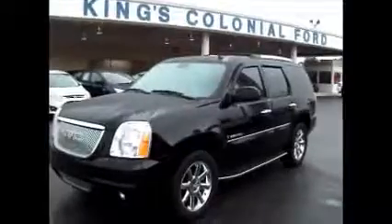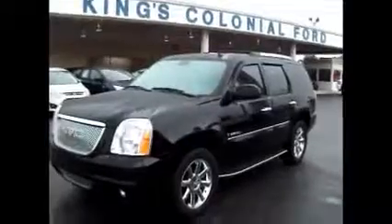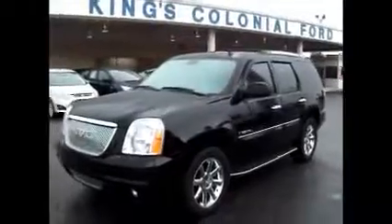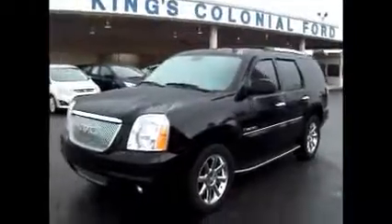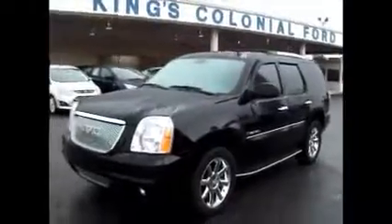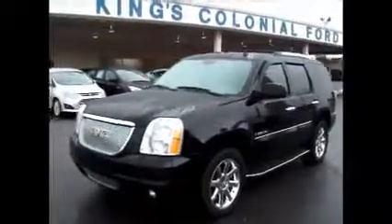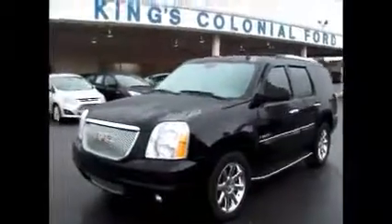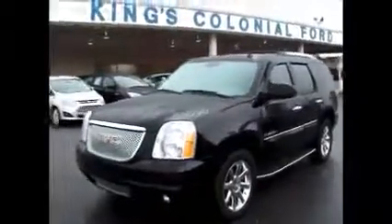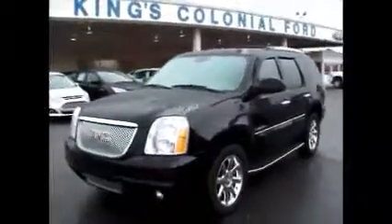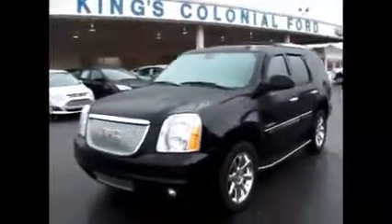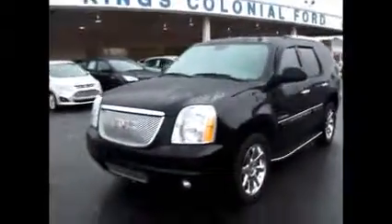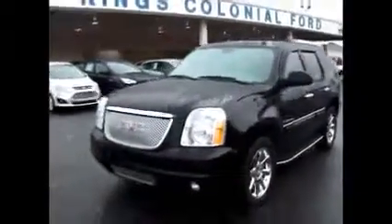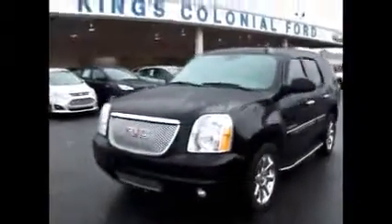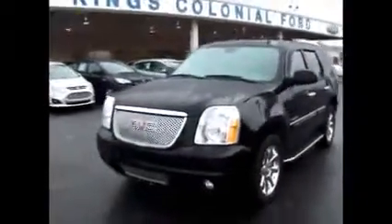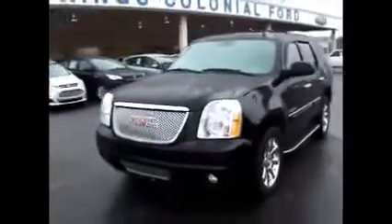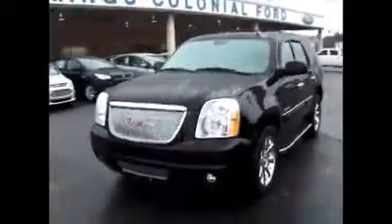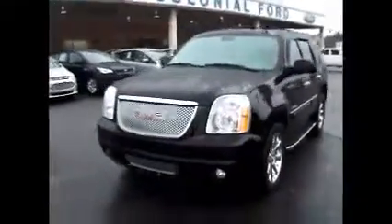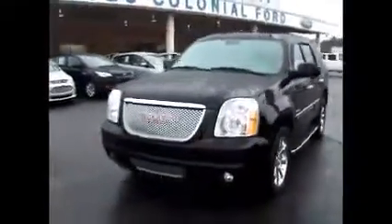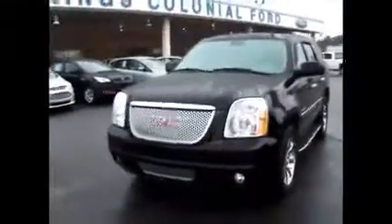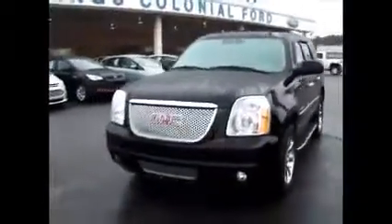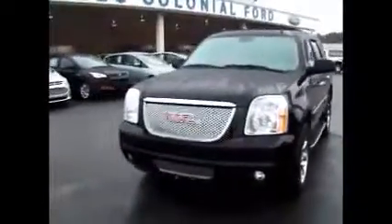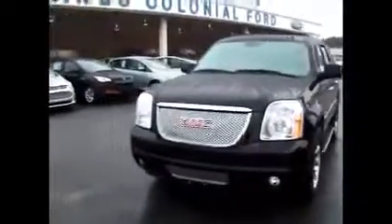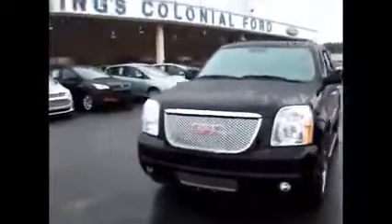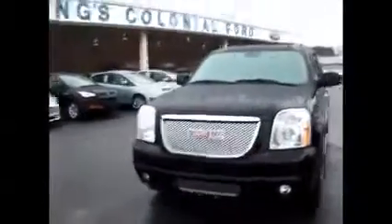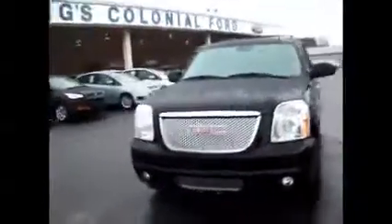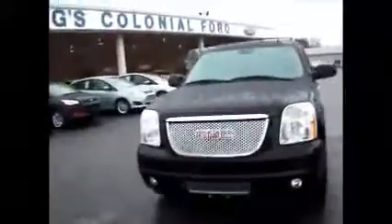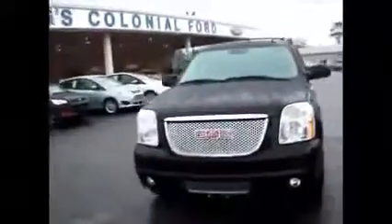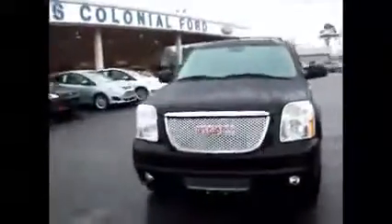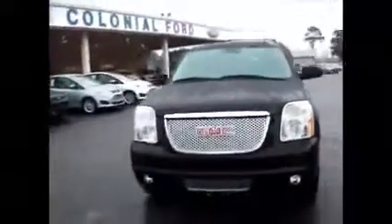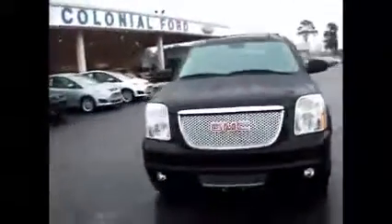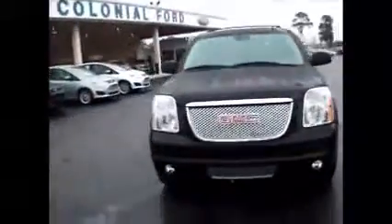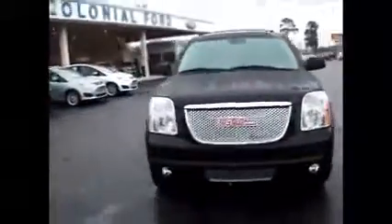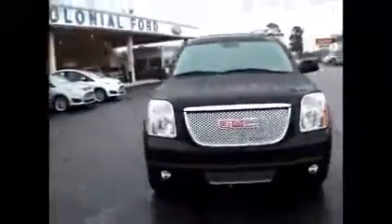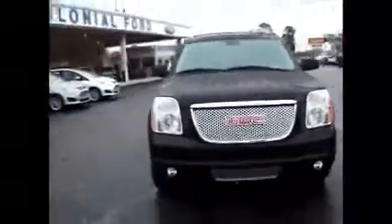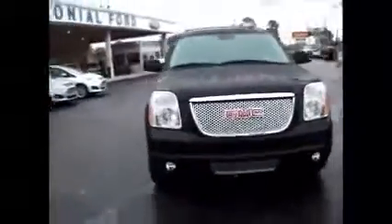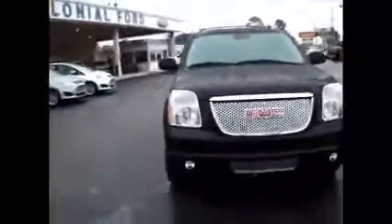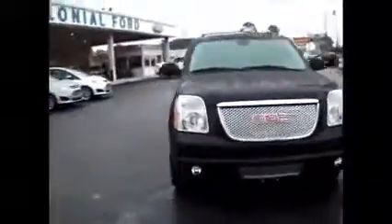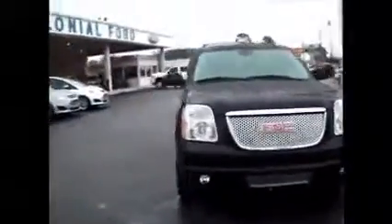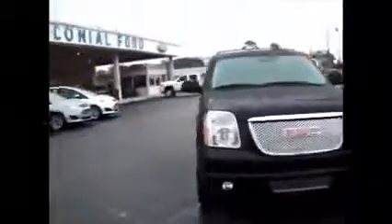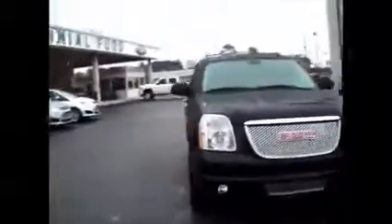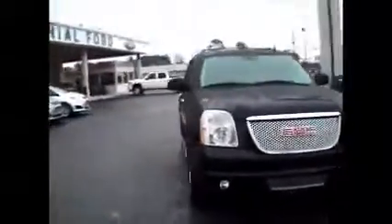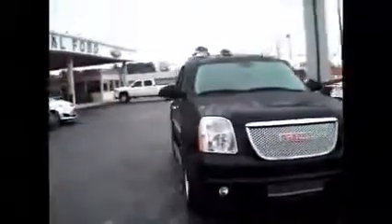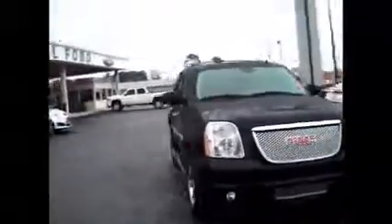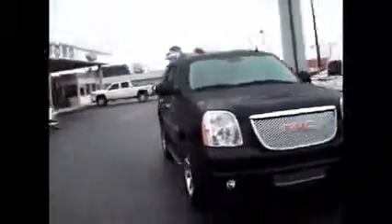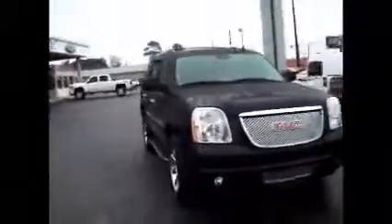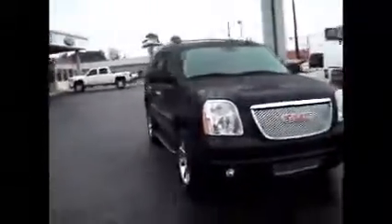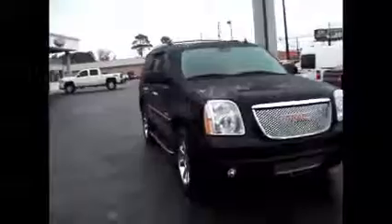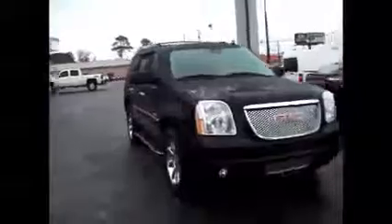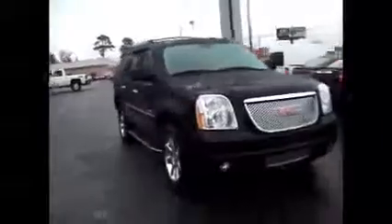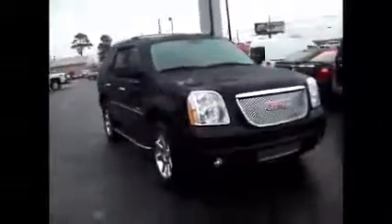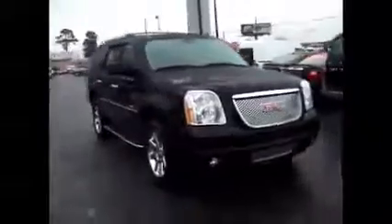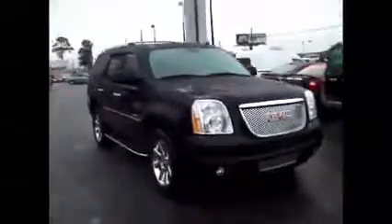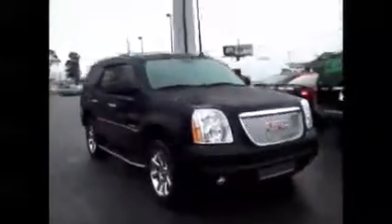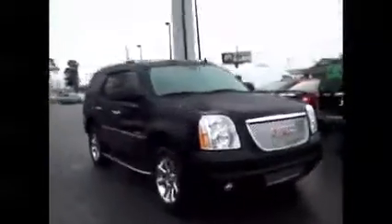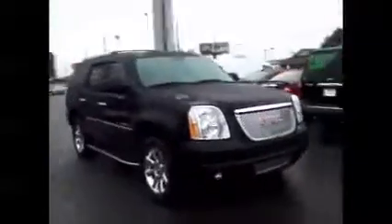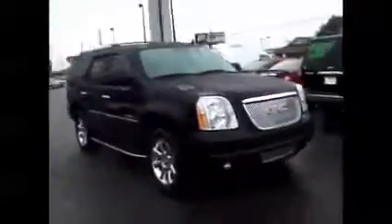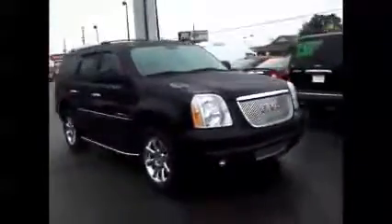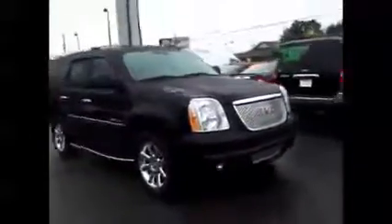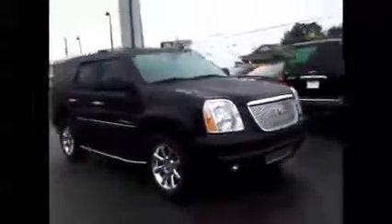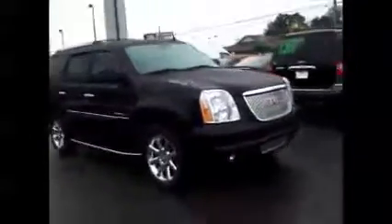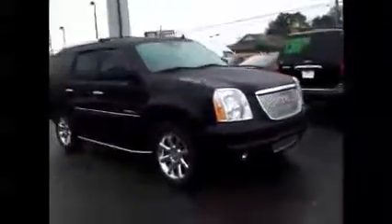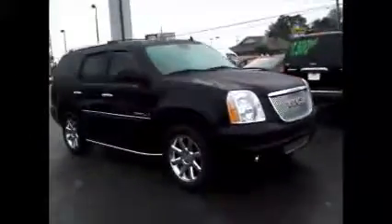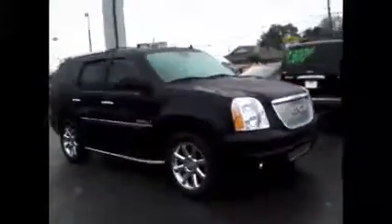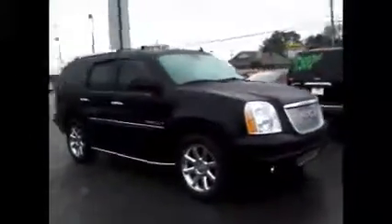Hello and welcome to King's Colonial Ford. Today we're looking at a 2008 GMC Yukon Denali.